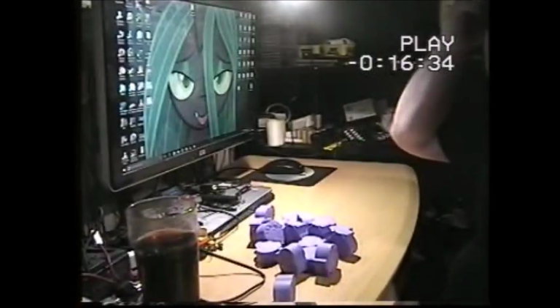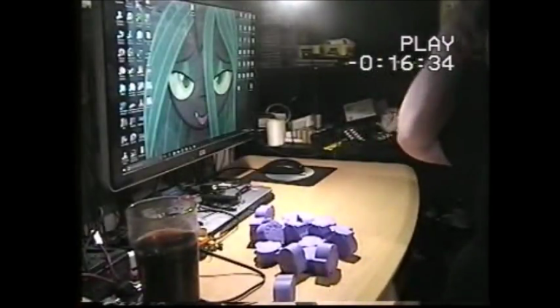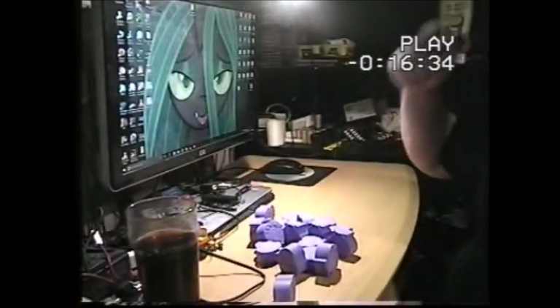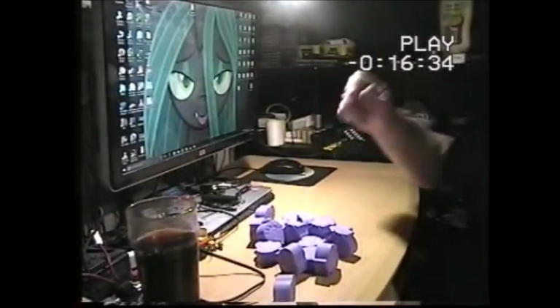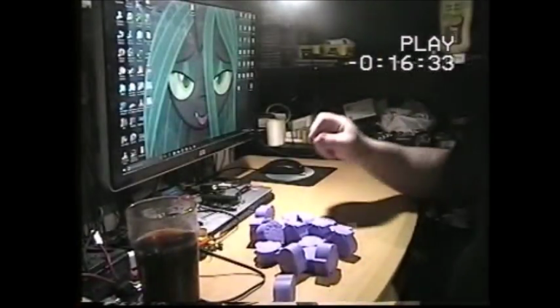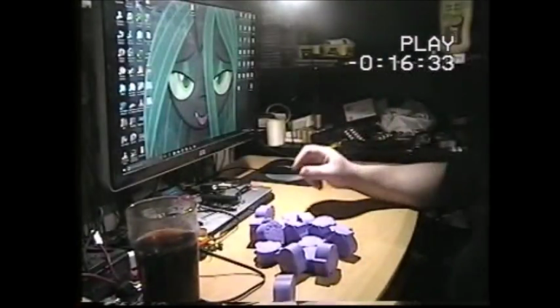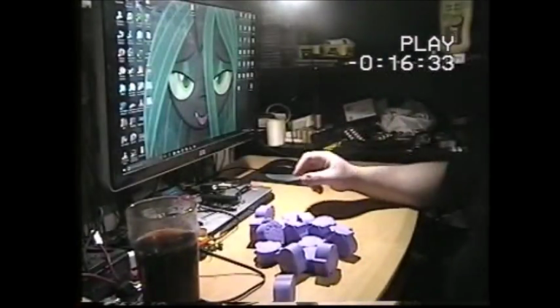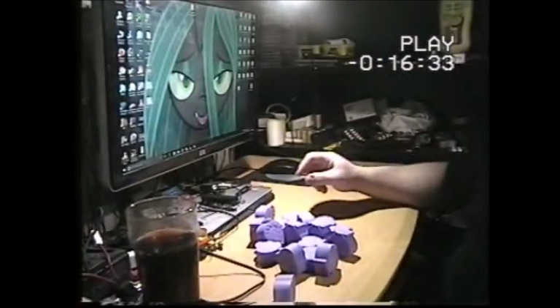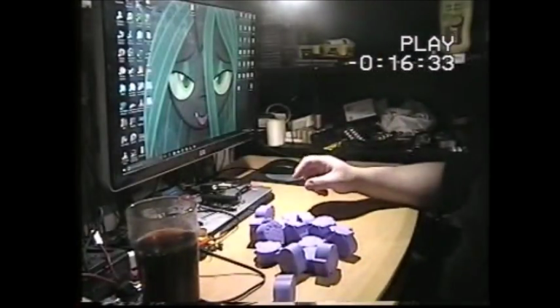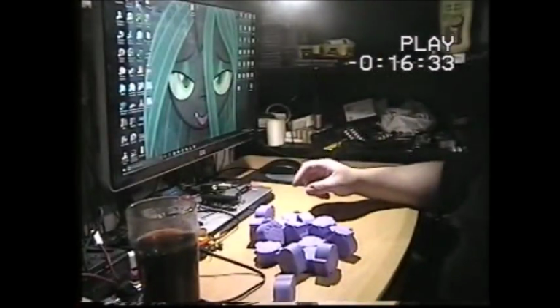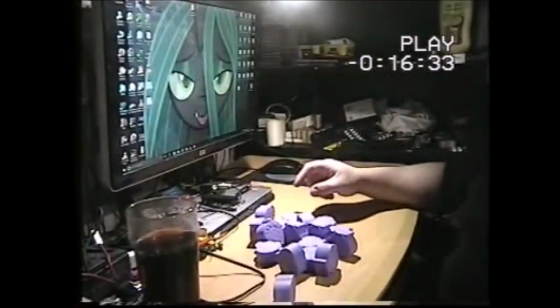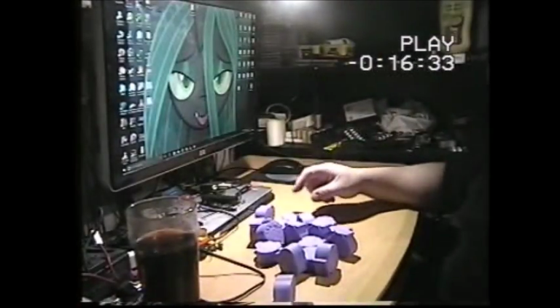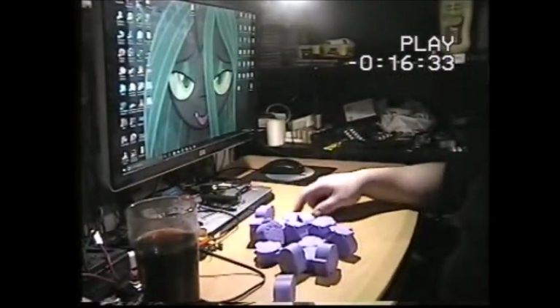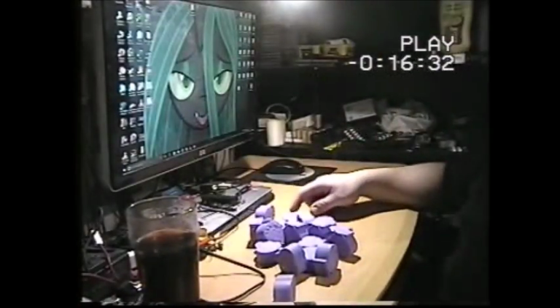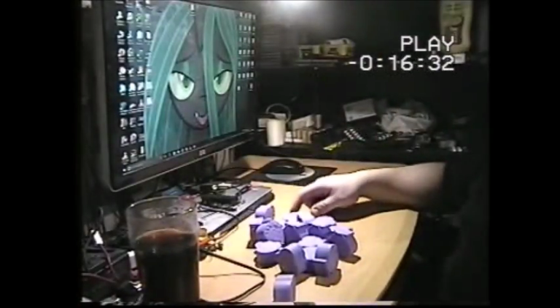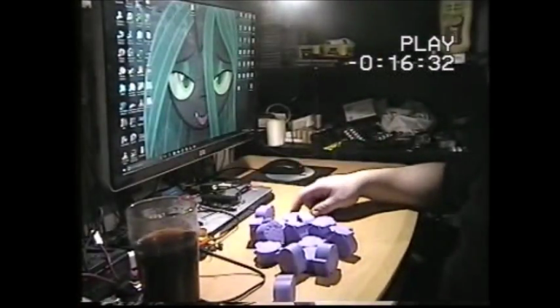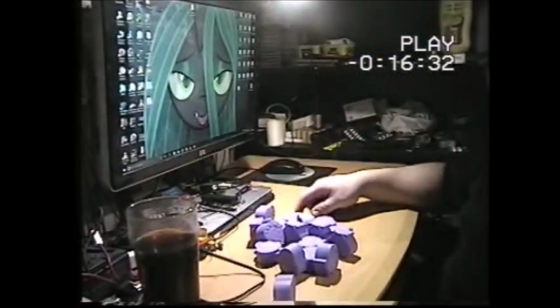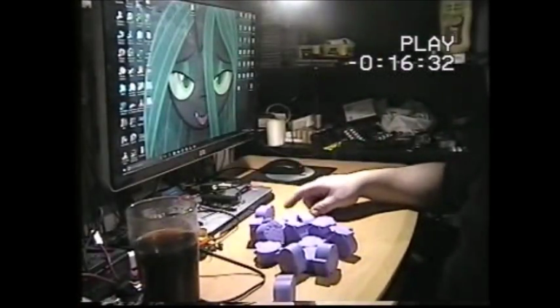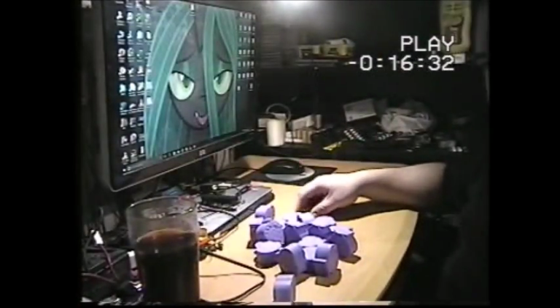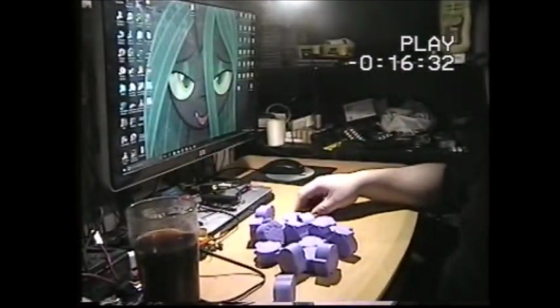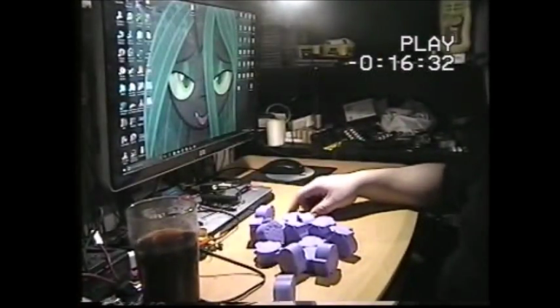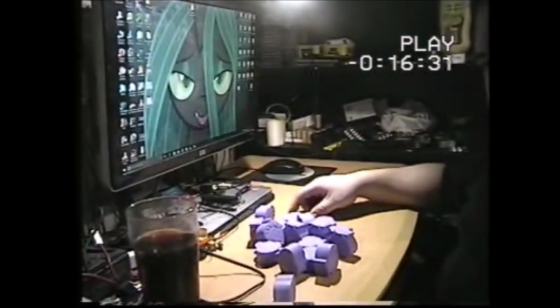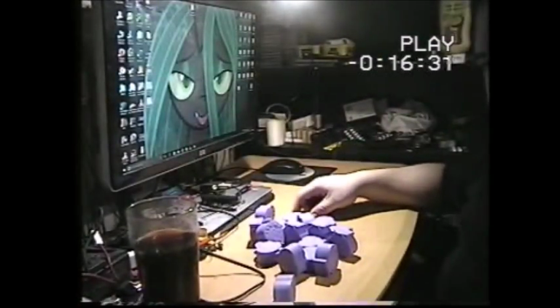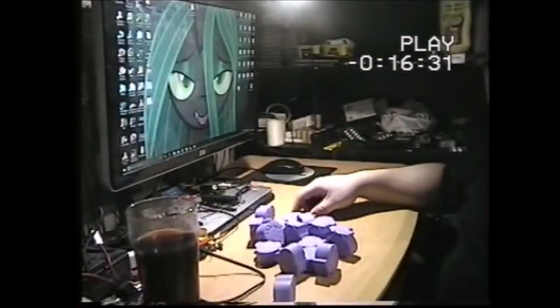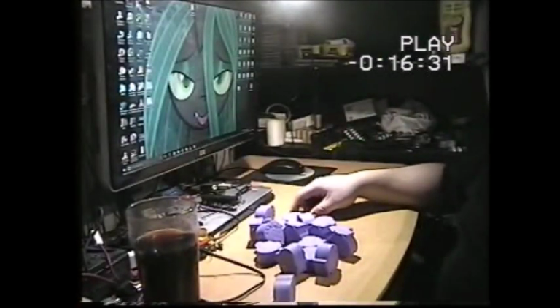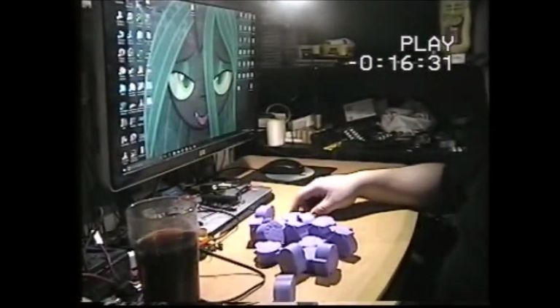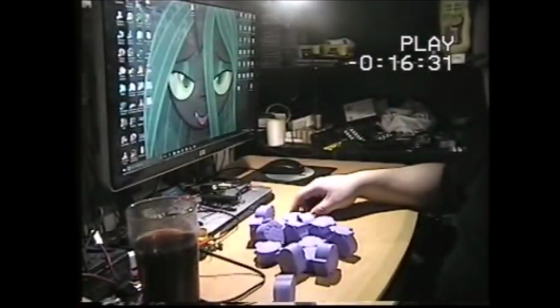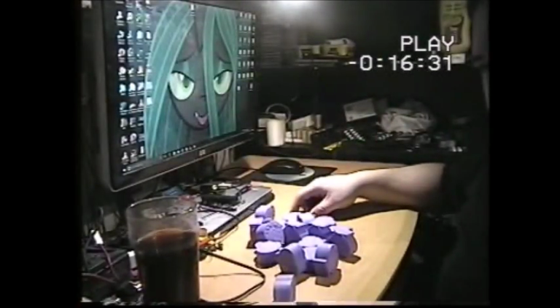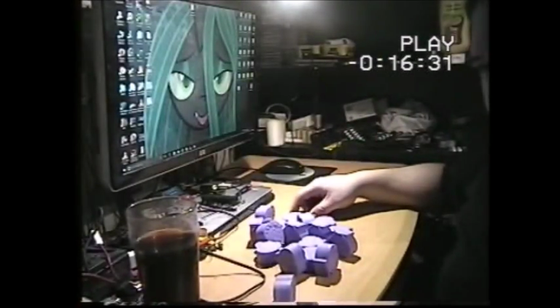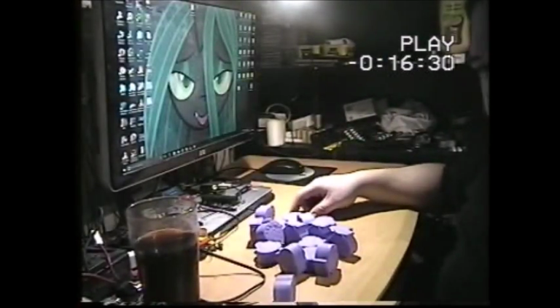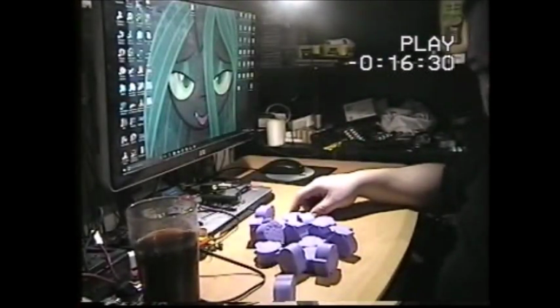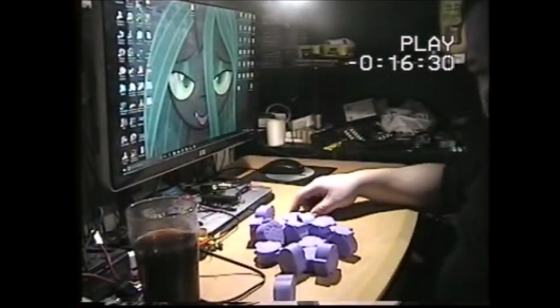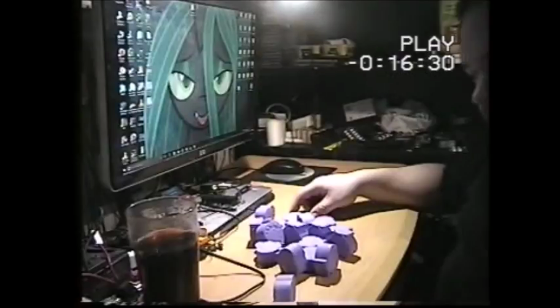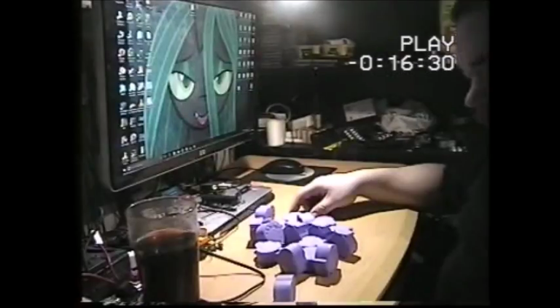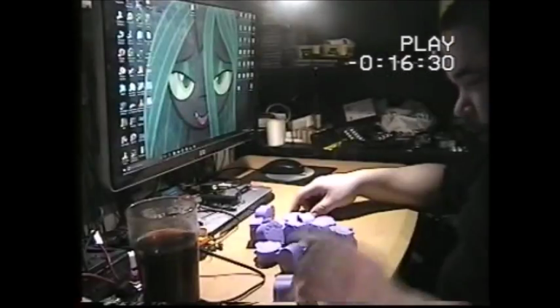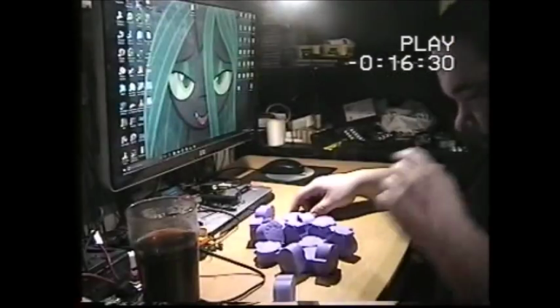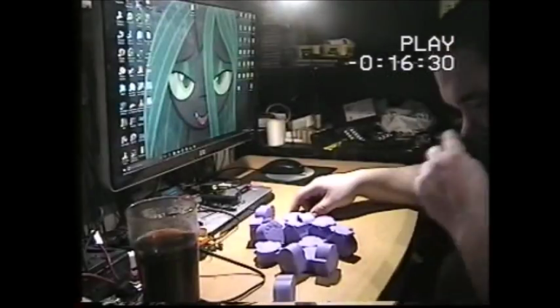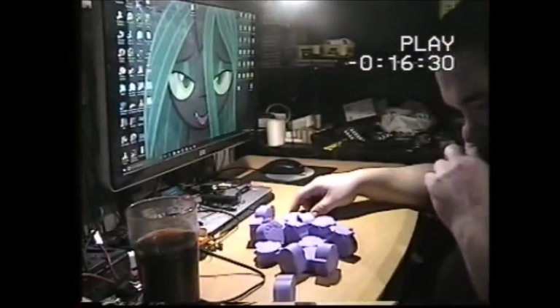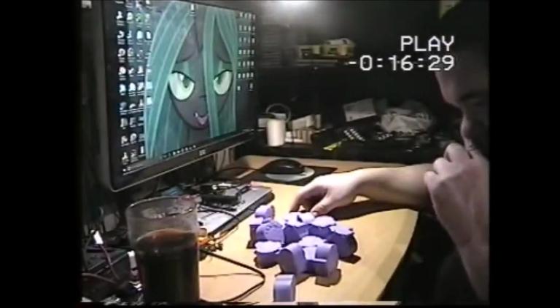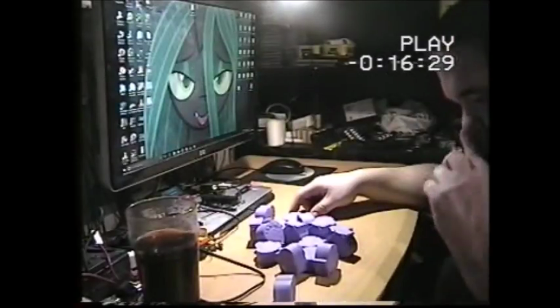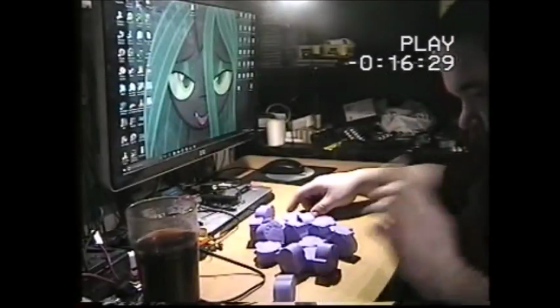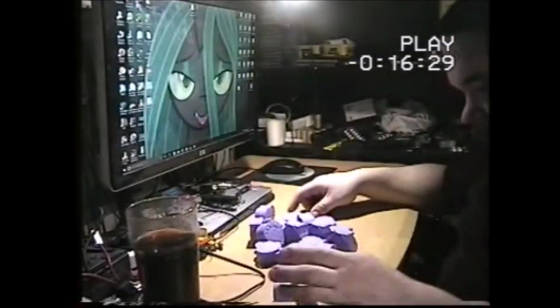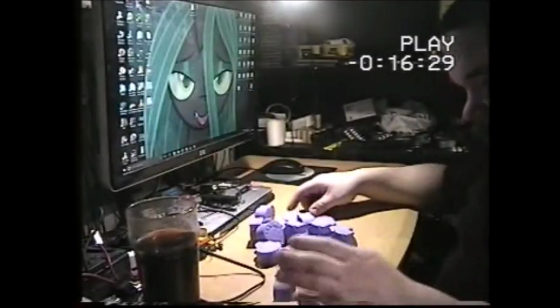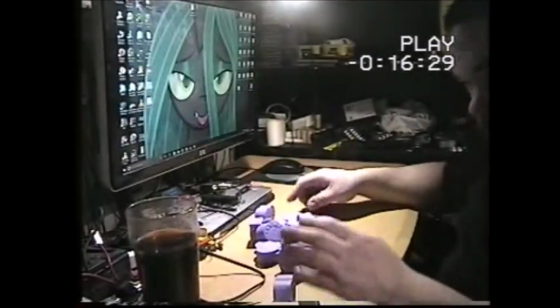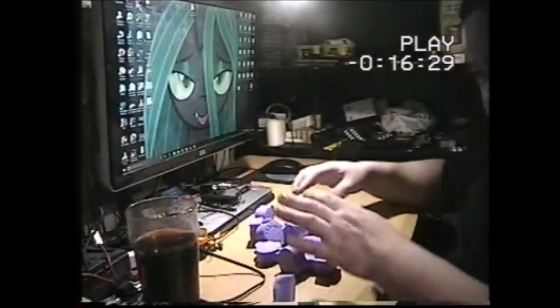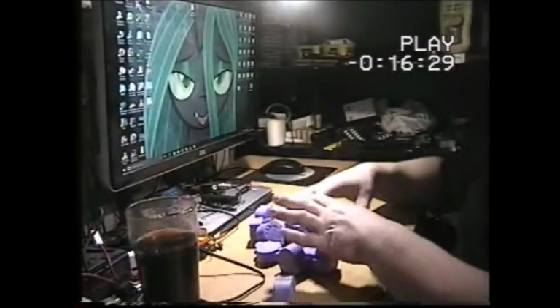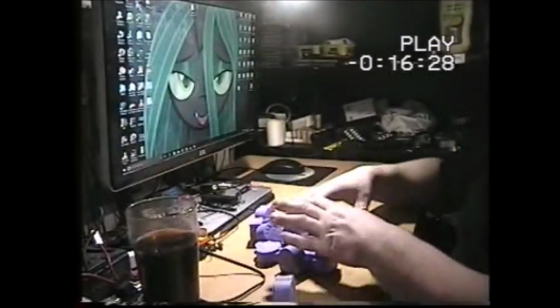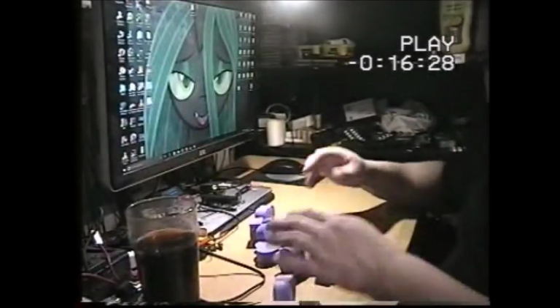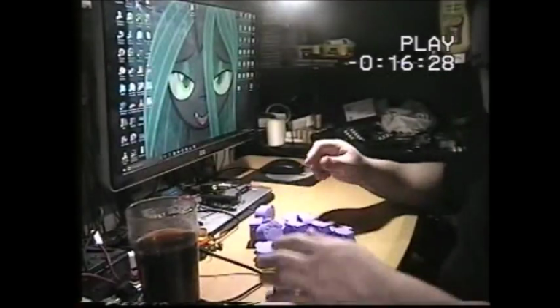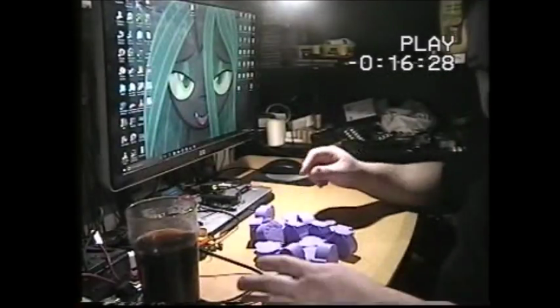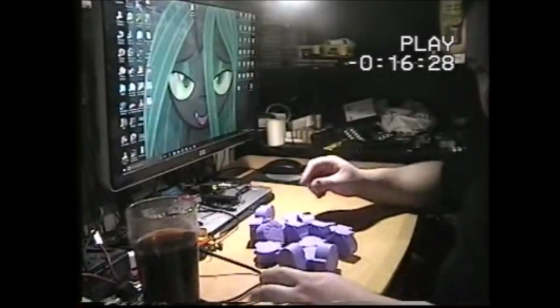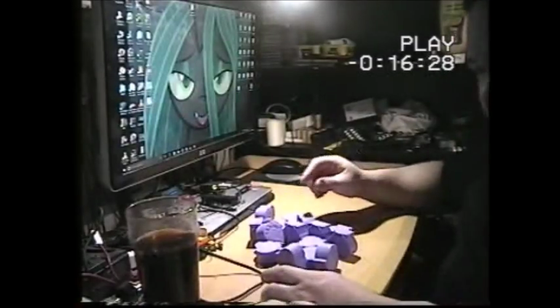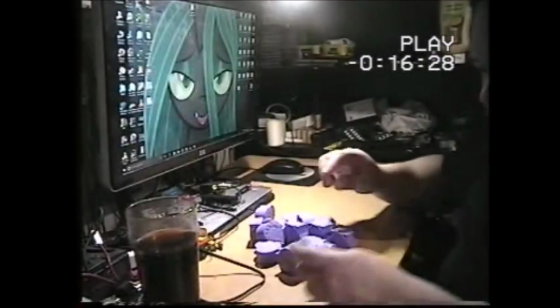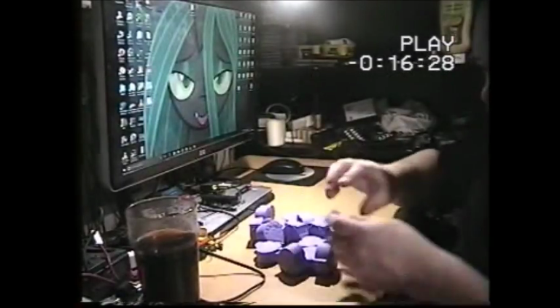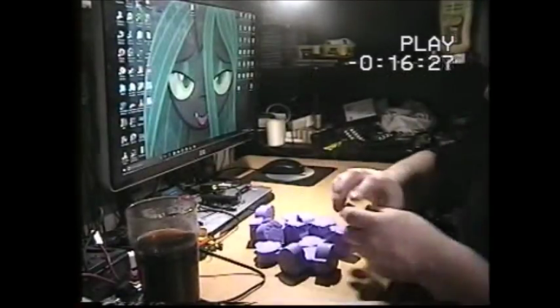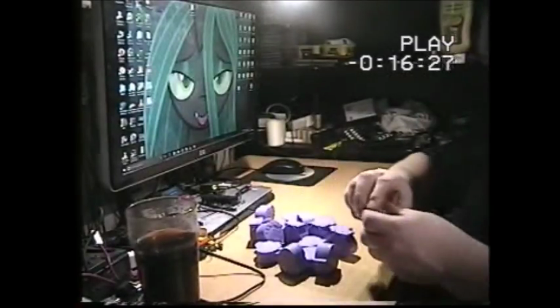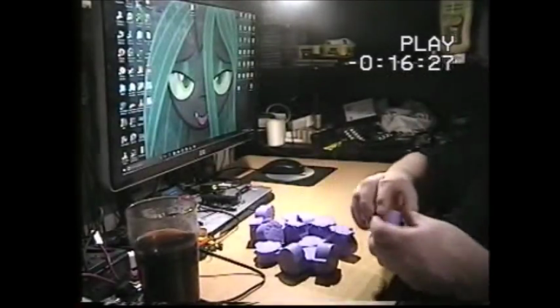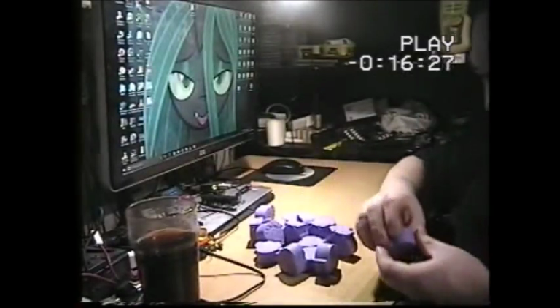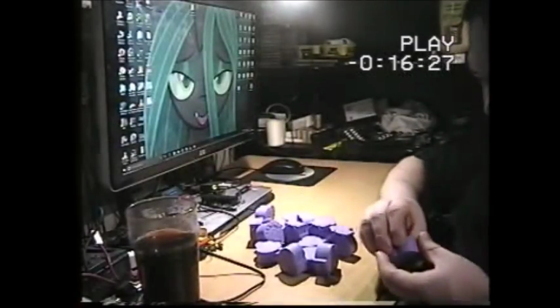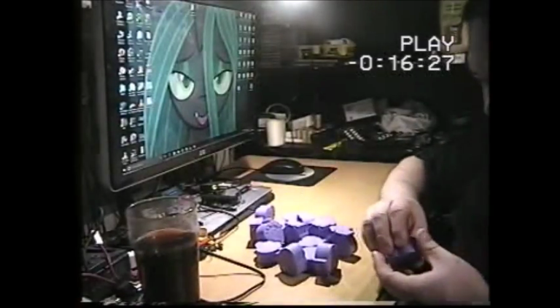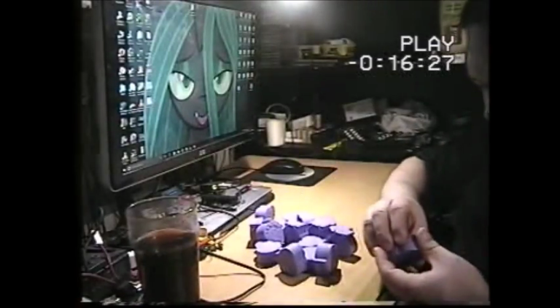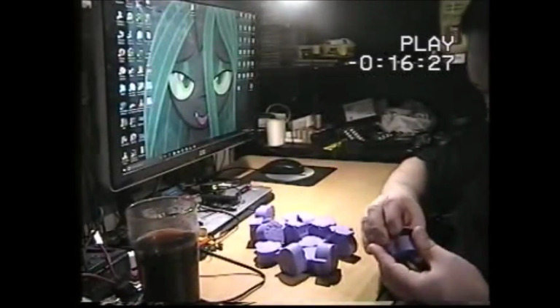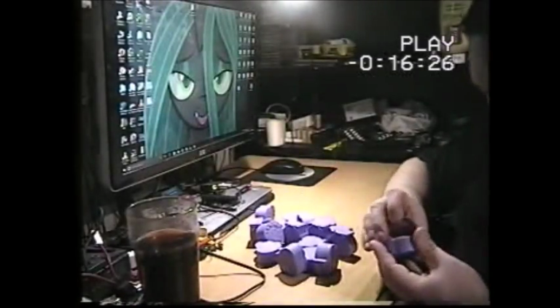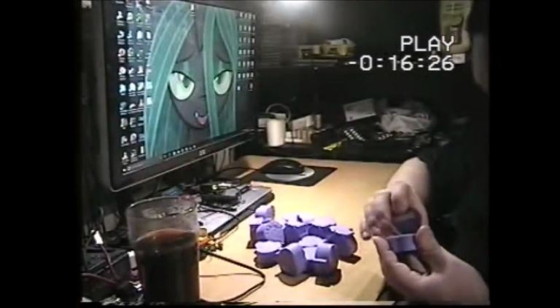I believe there's only six of the fashion ones to collect and 25 of these — let's see if I could find the ones I got today.